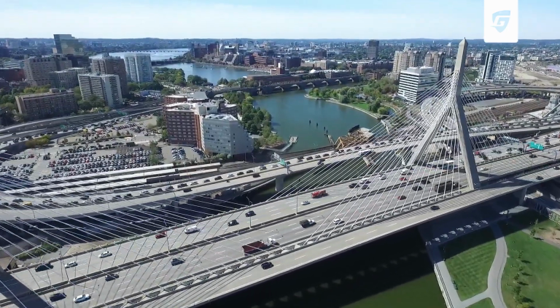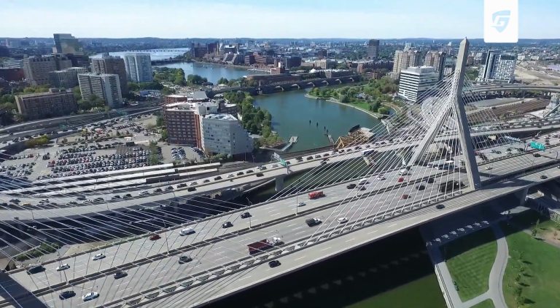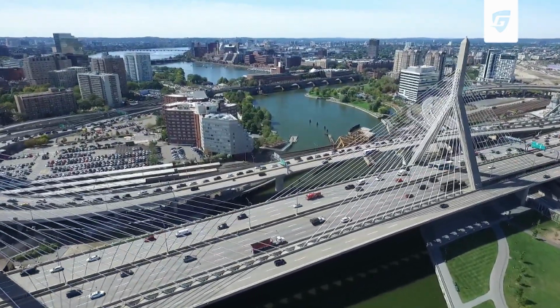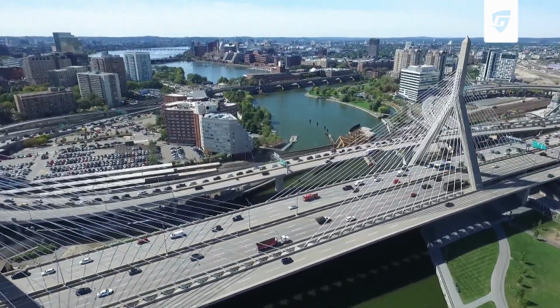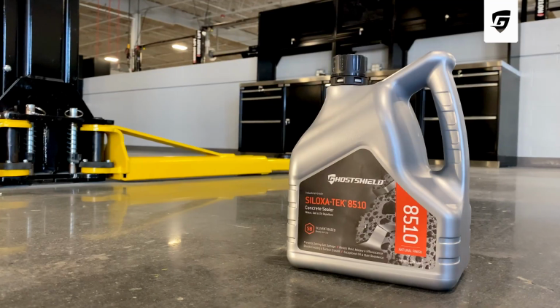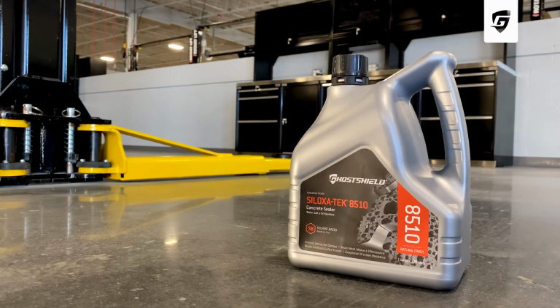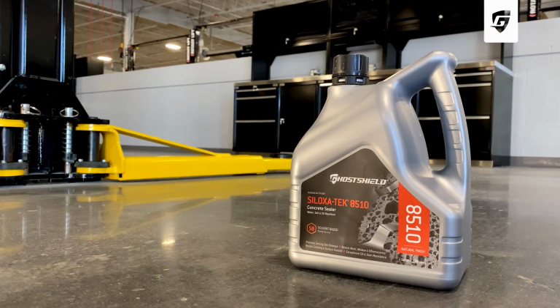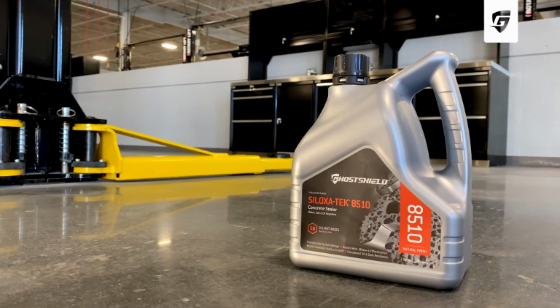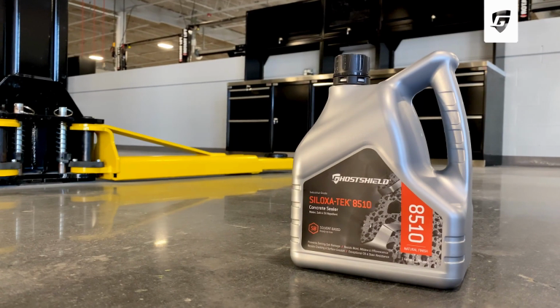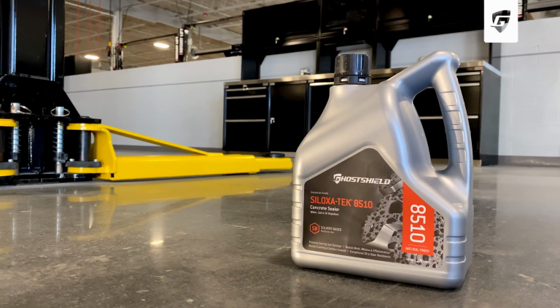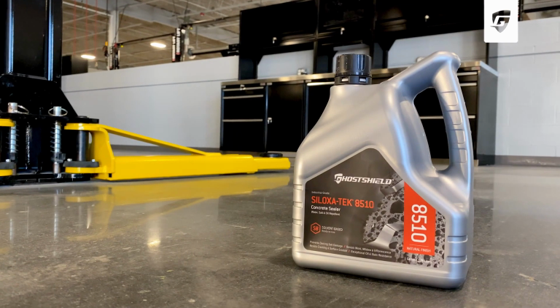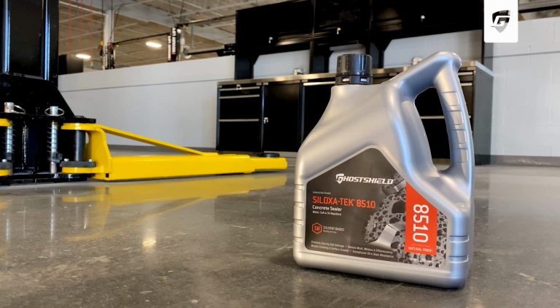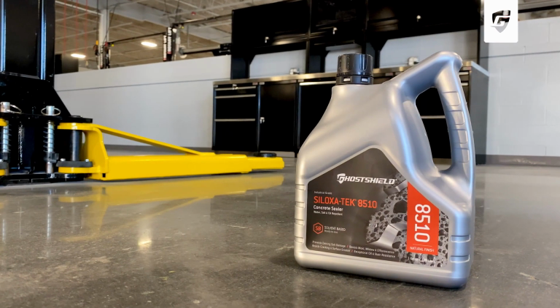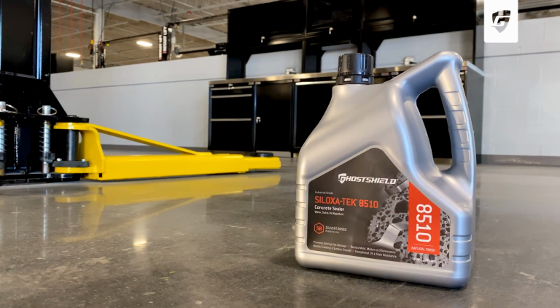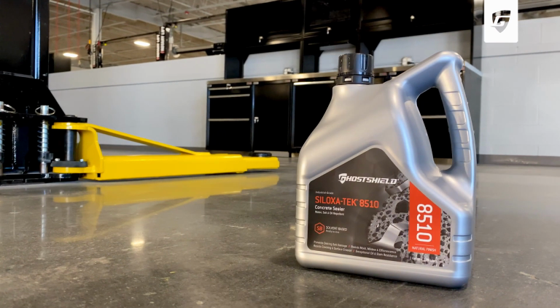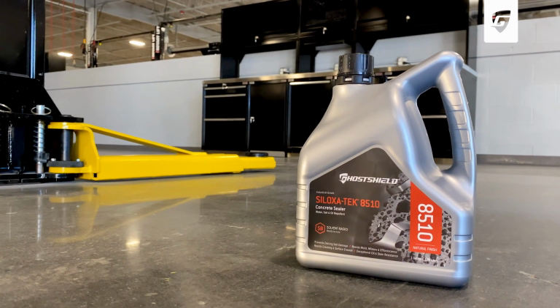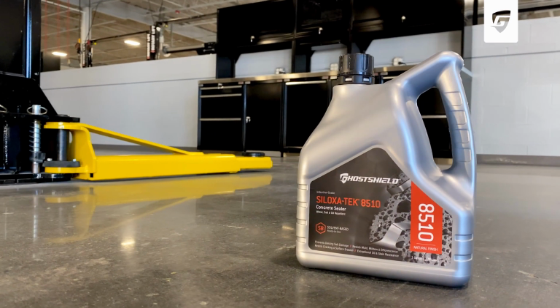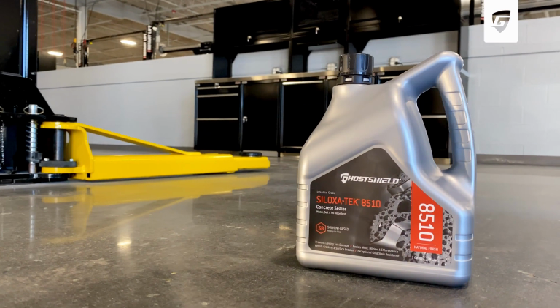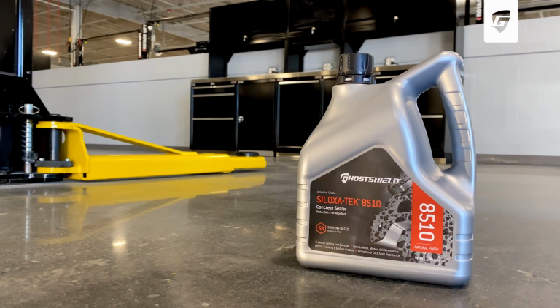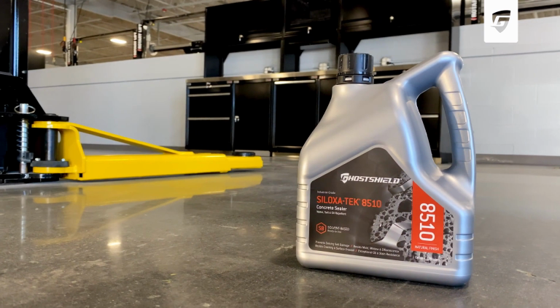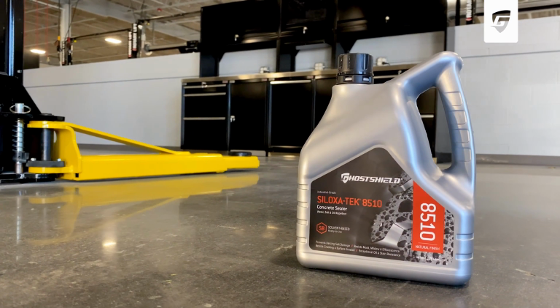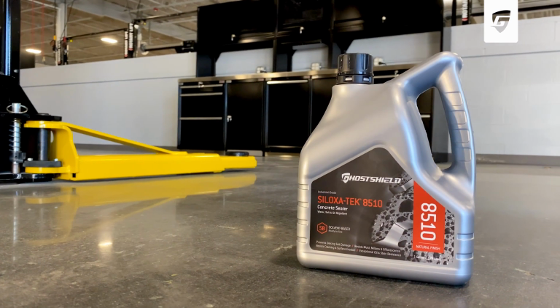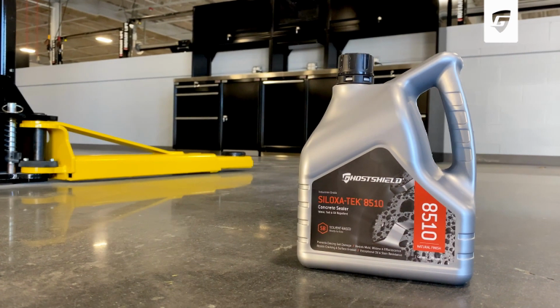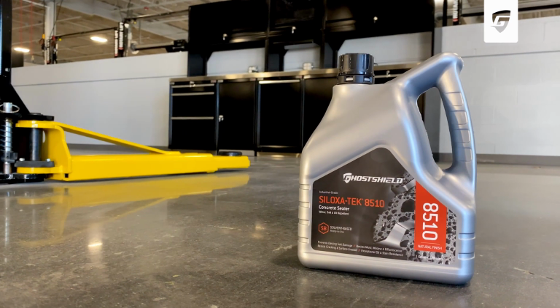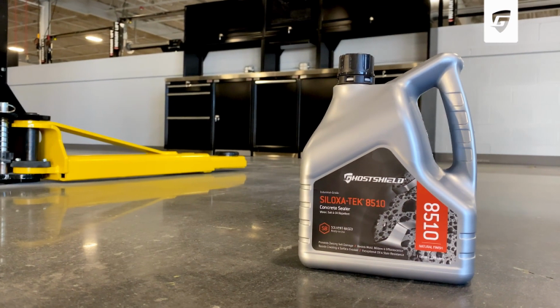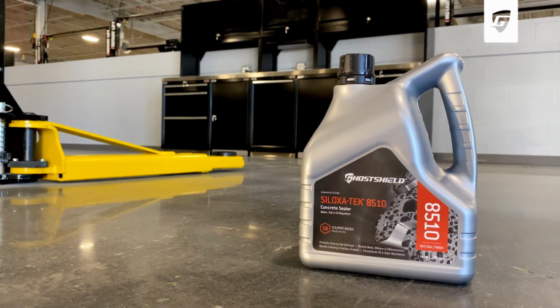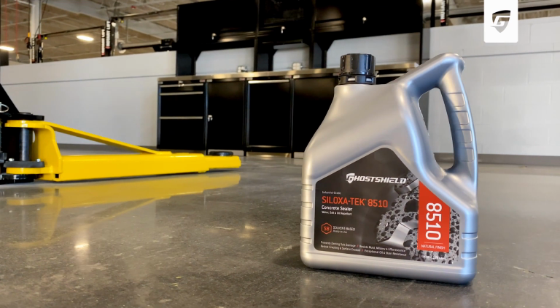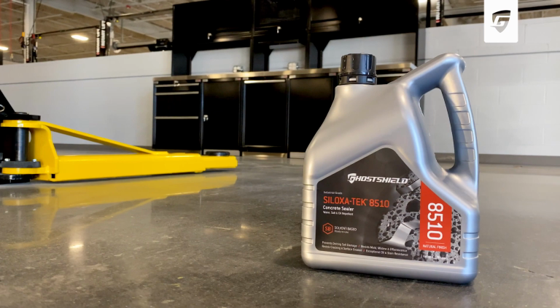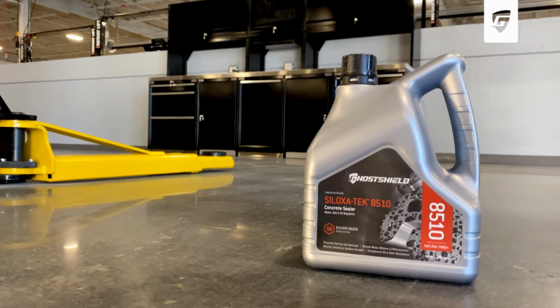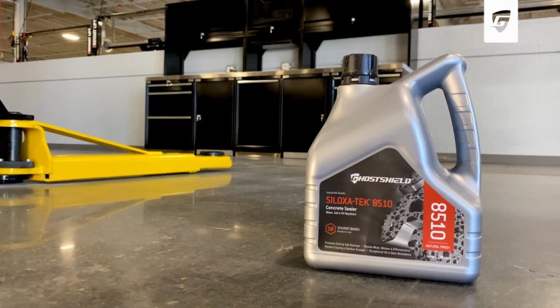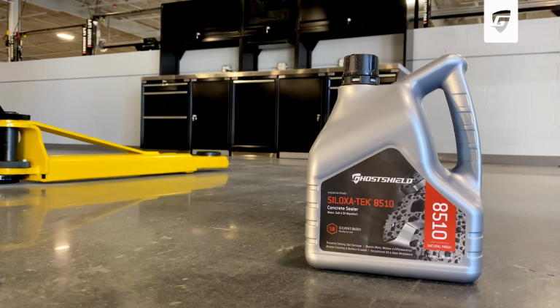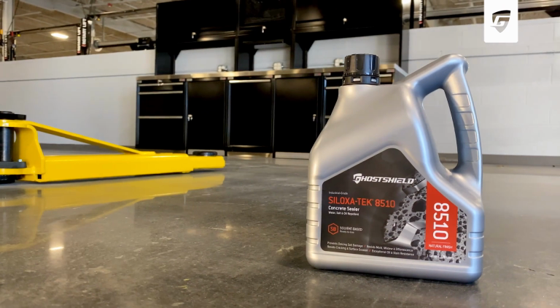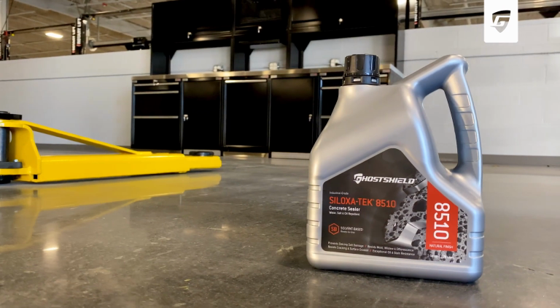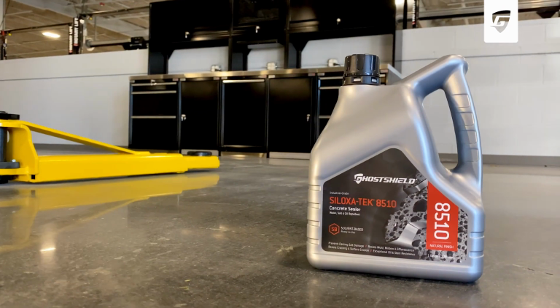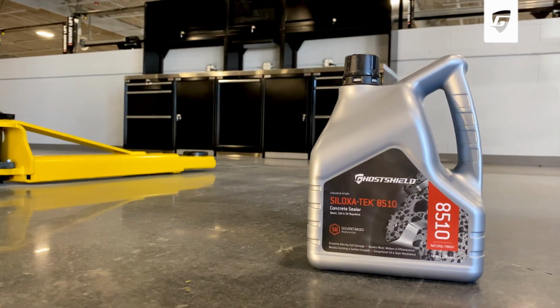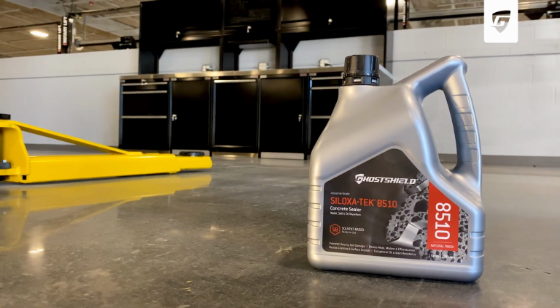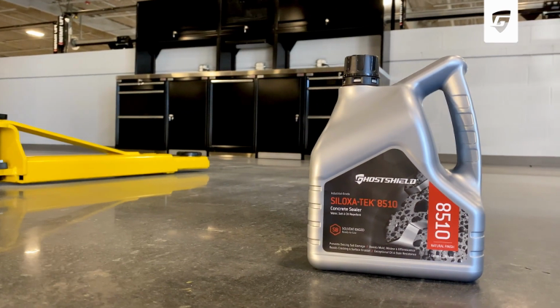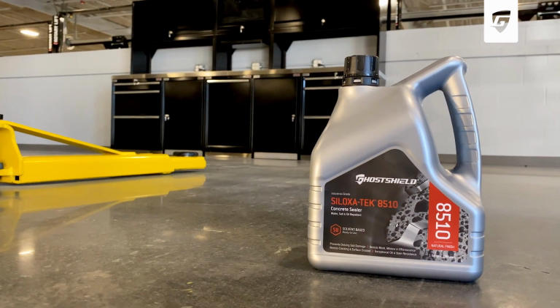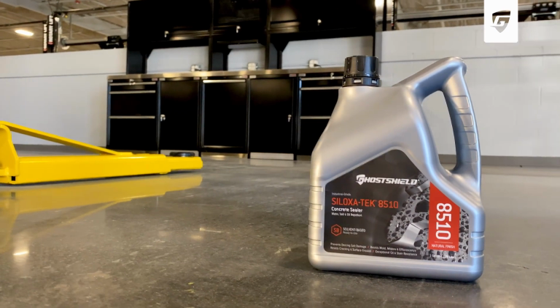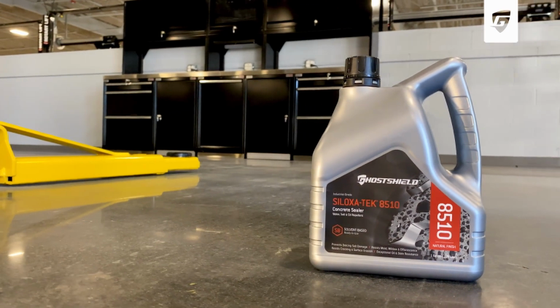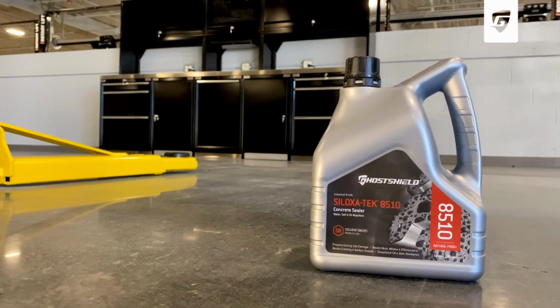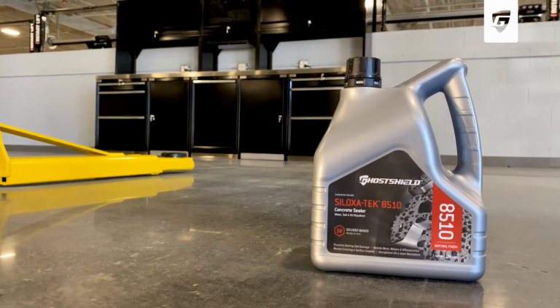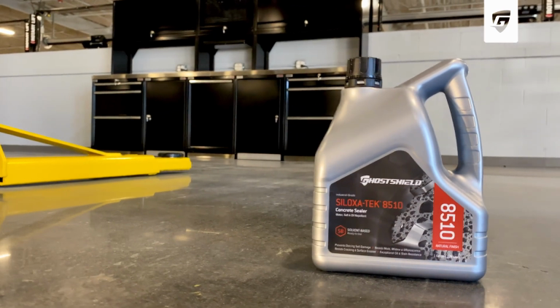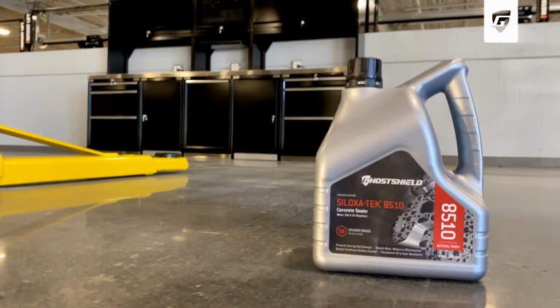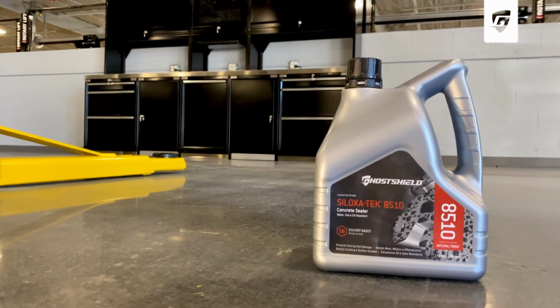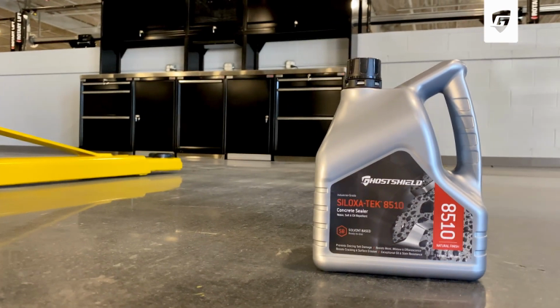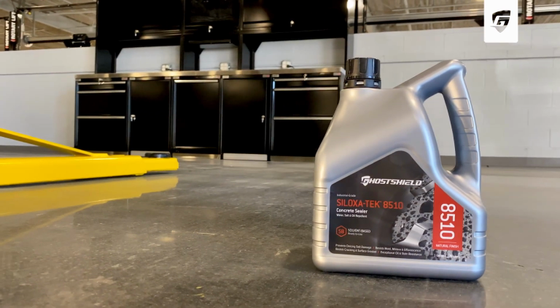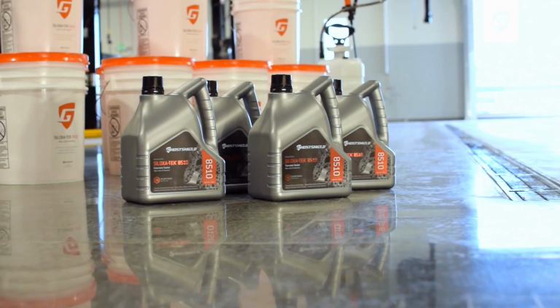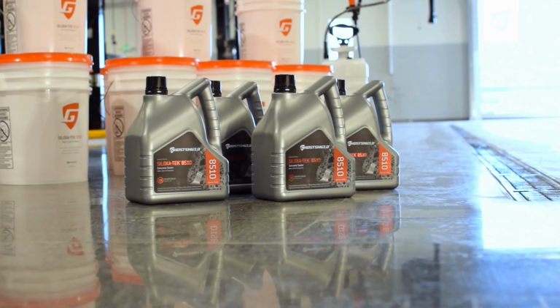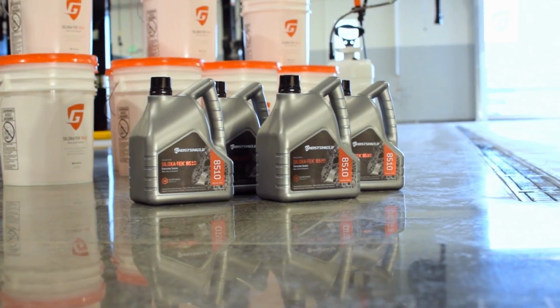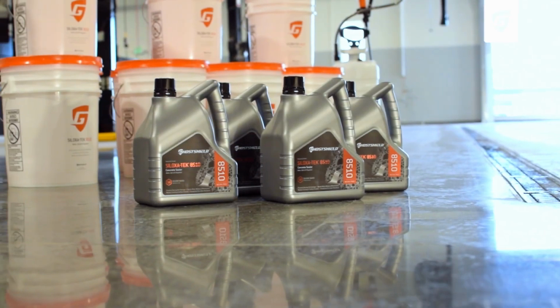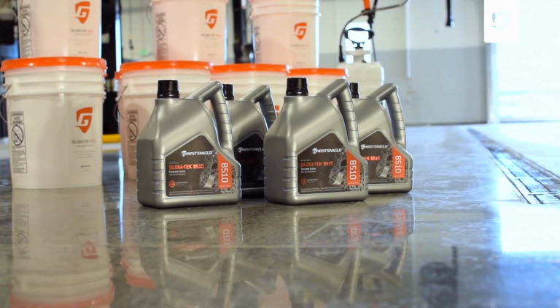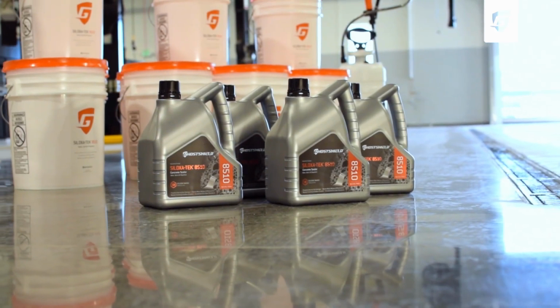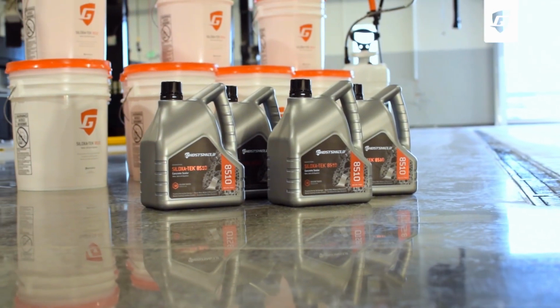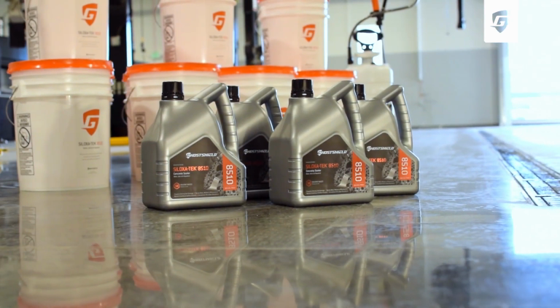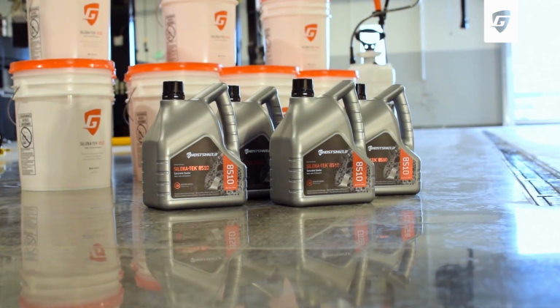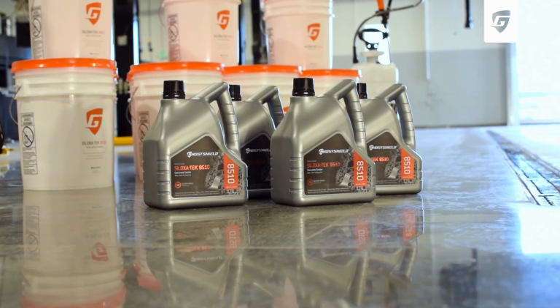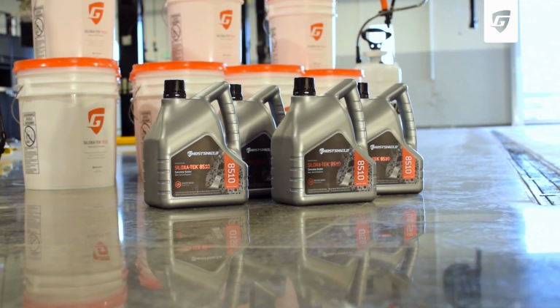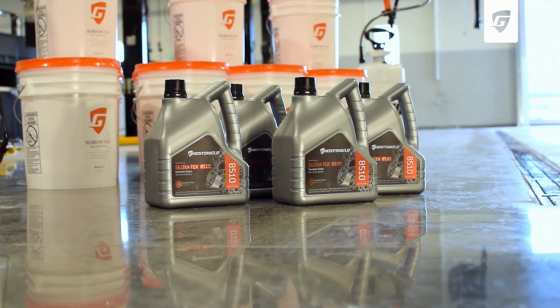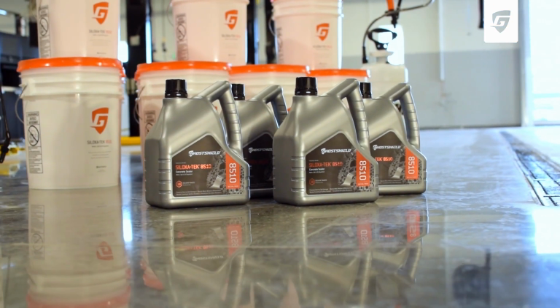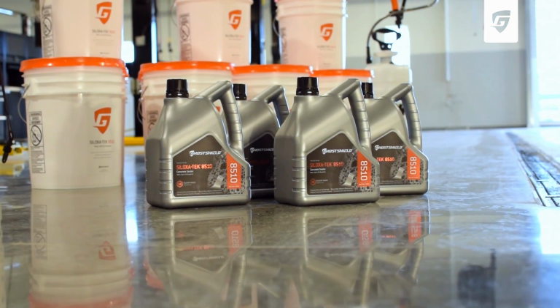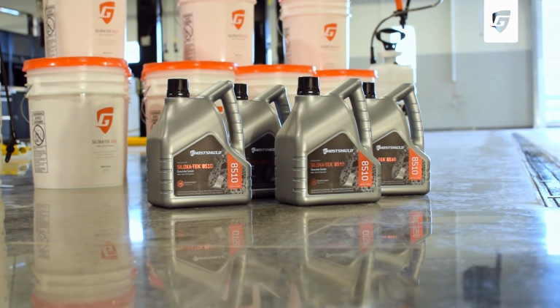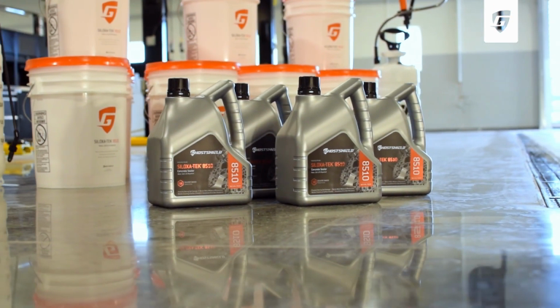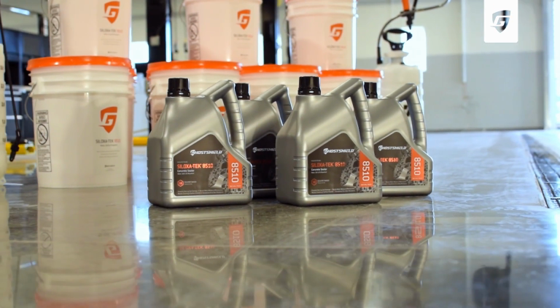With an unrivaled 95% active ingredients, it is the highest-performing, longest-lasting, impregnating sealer available.